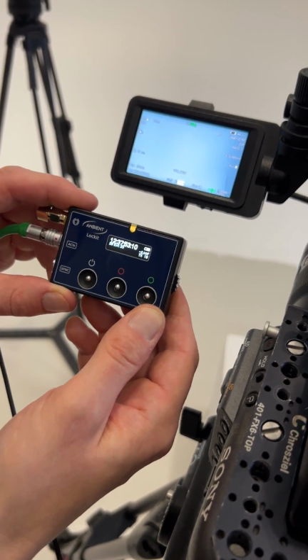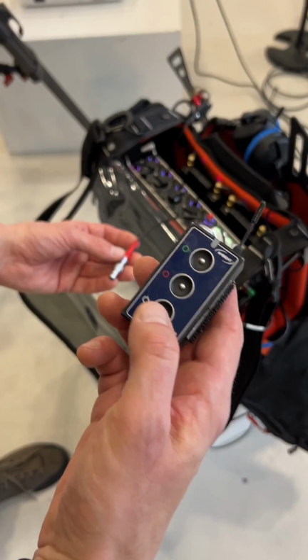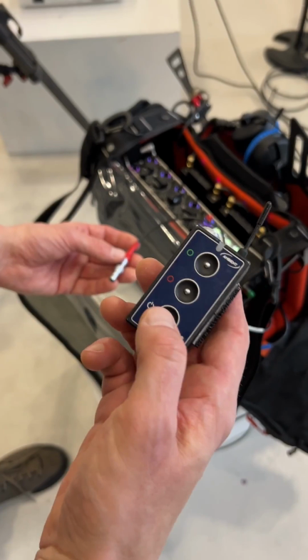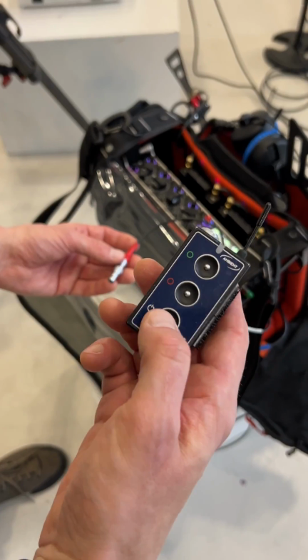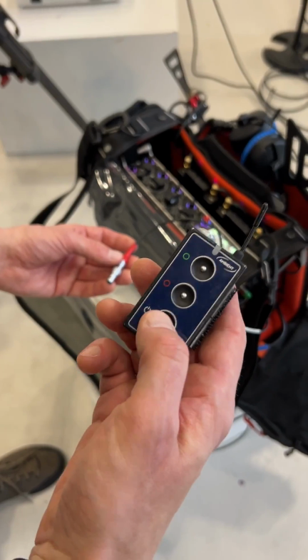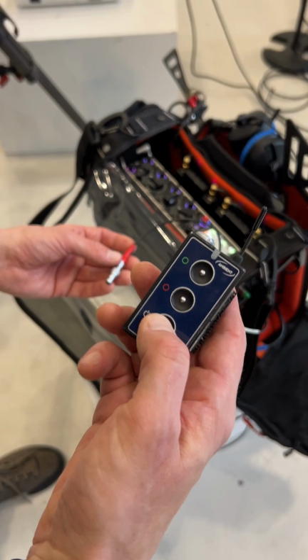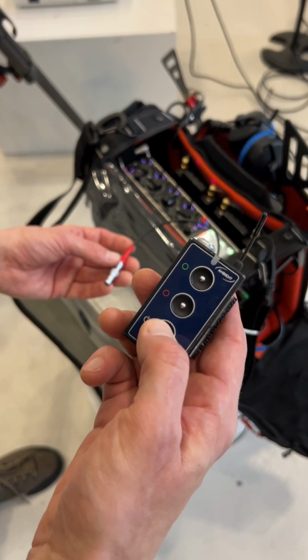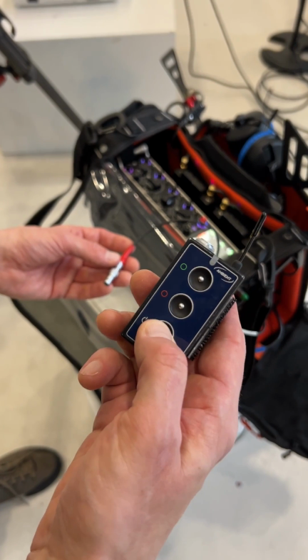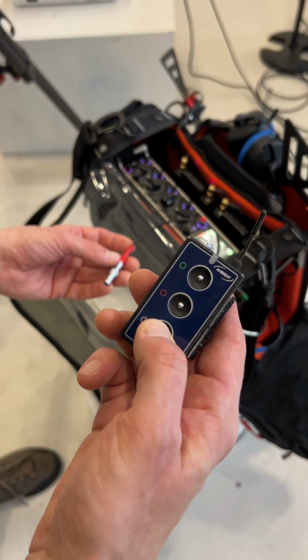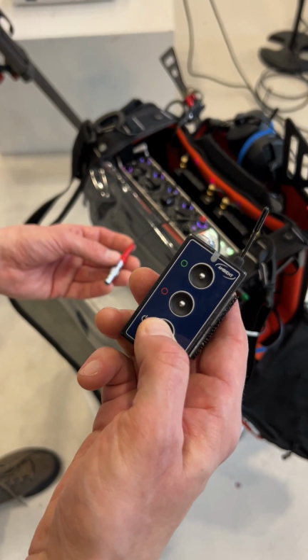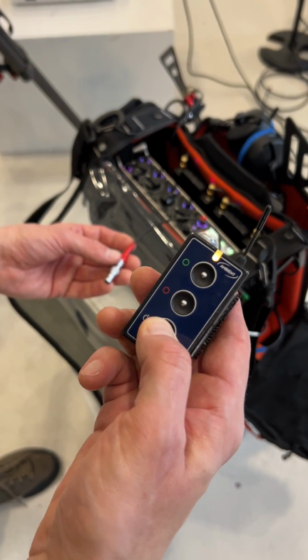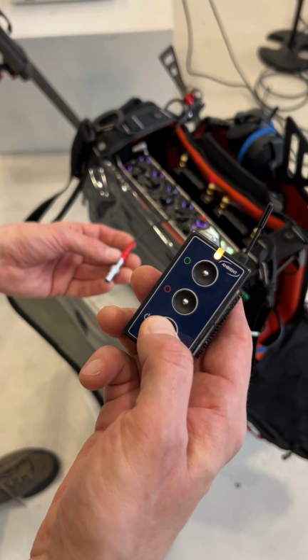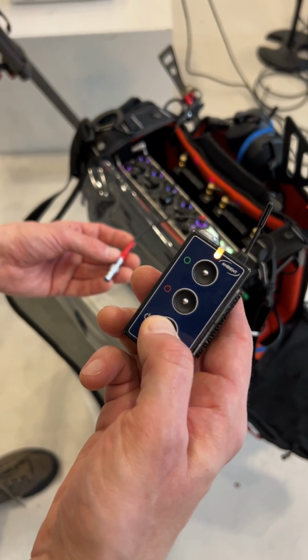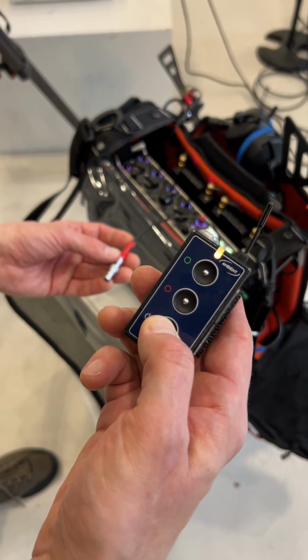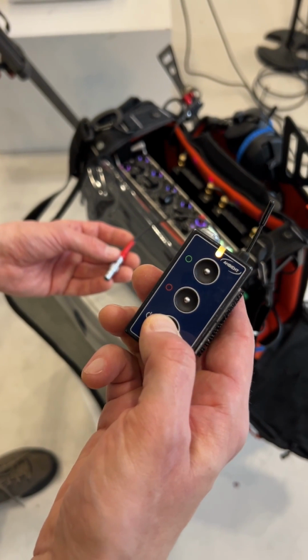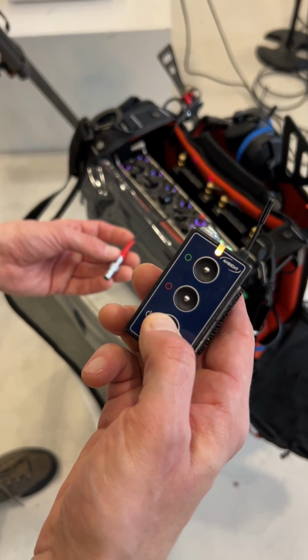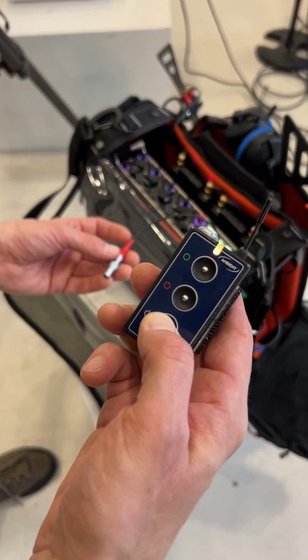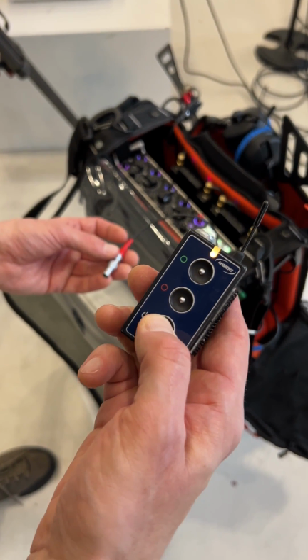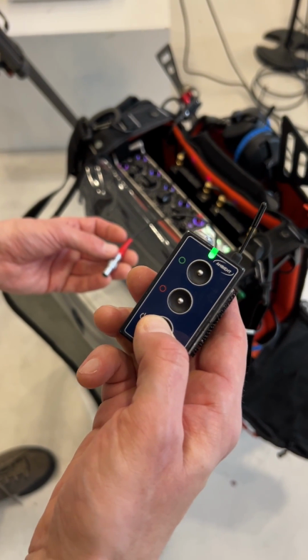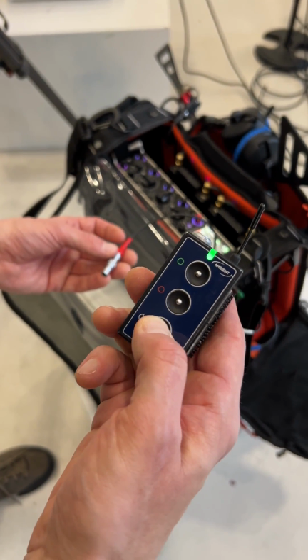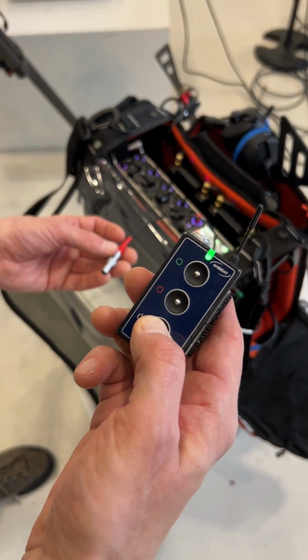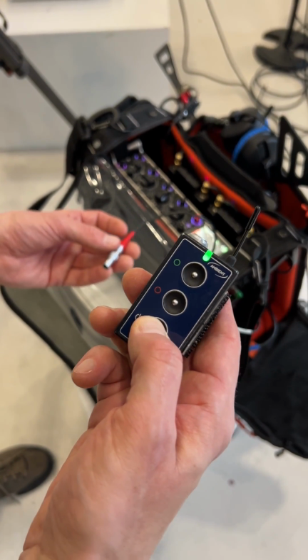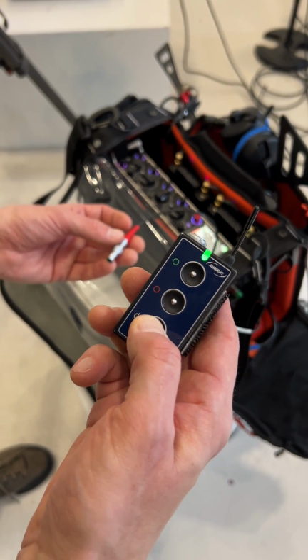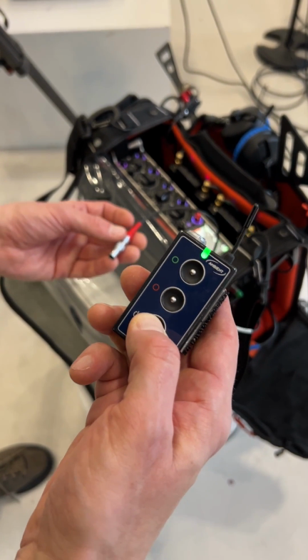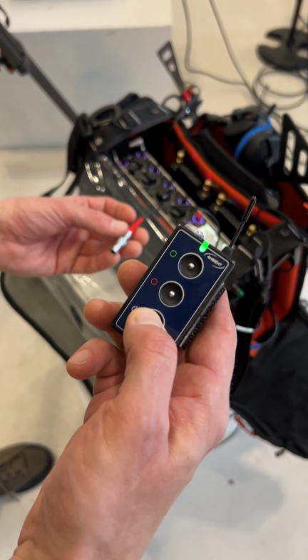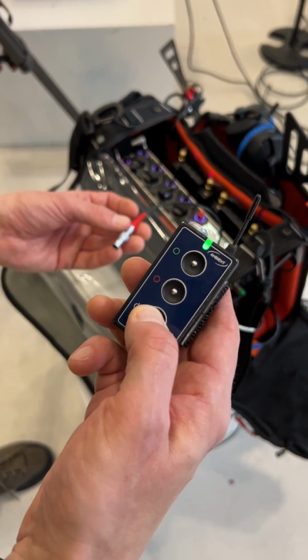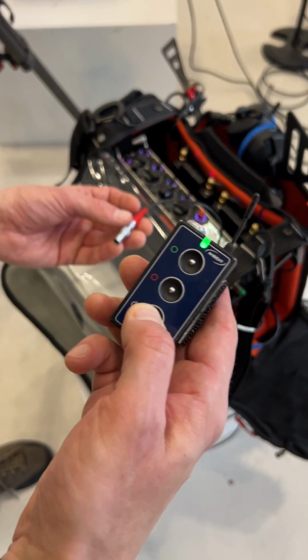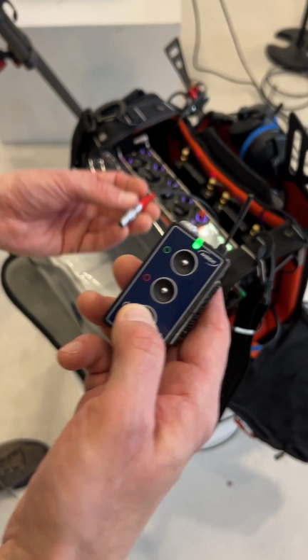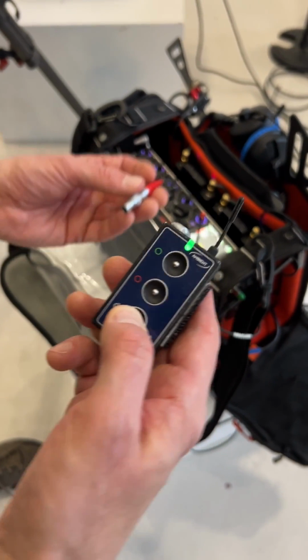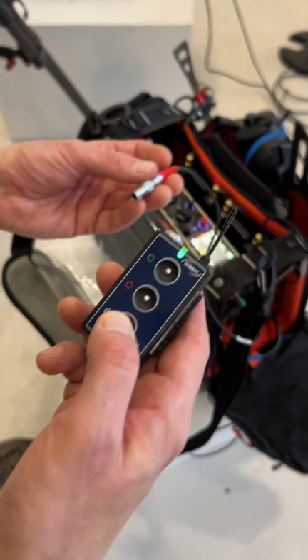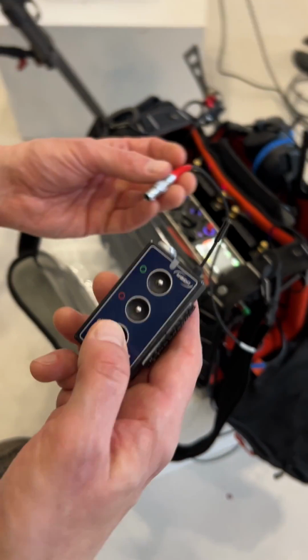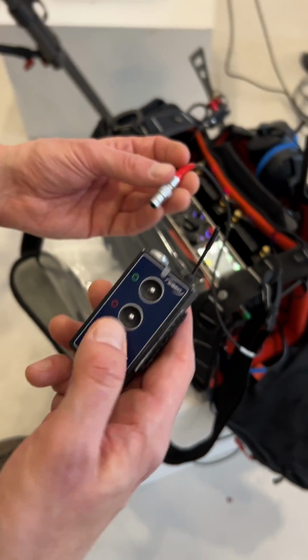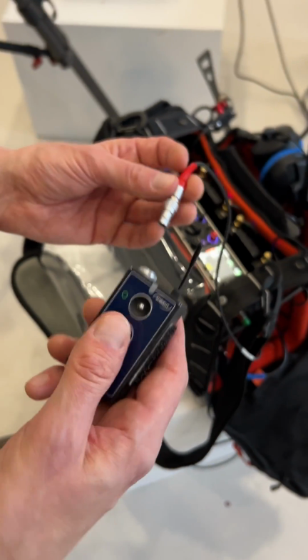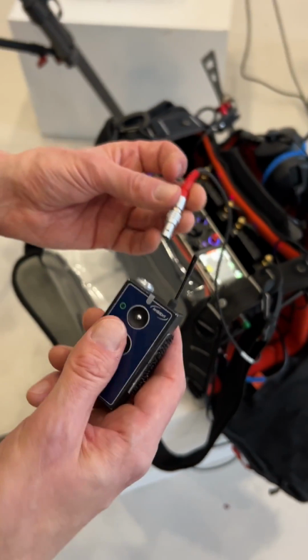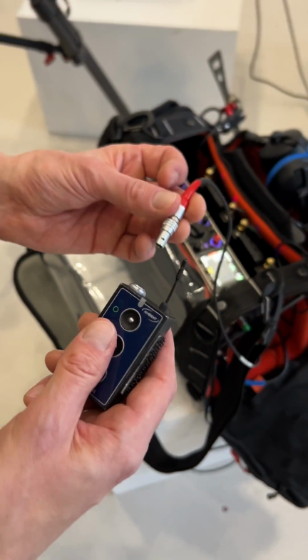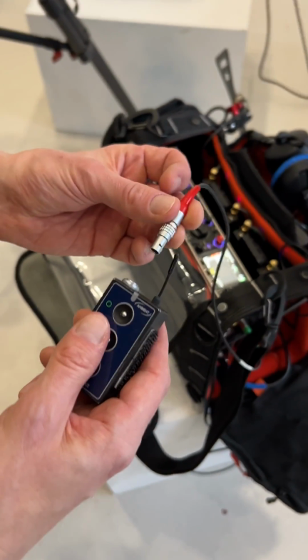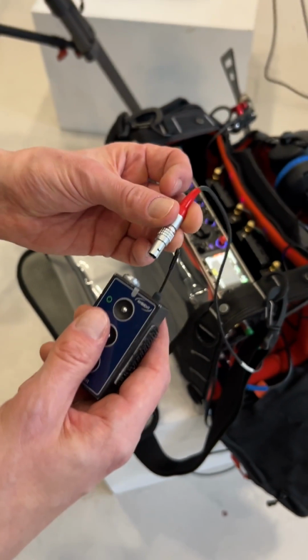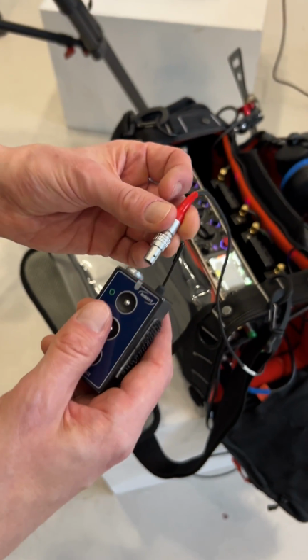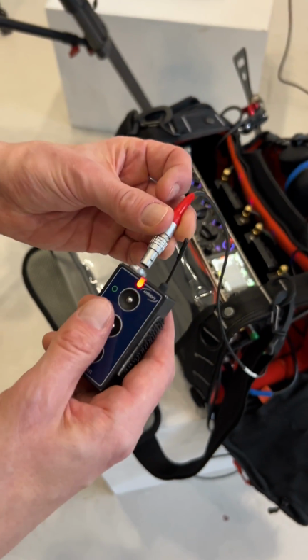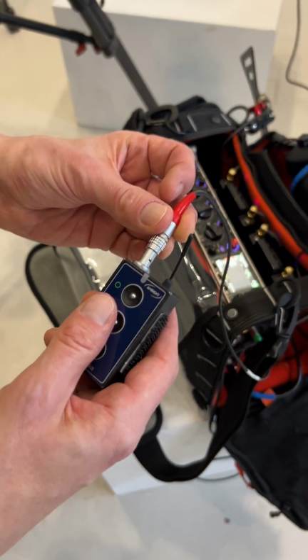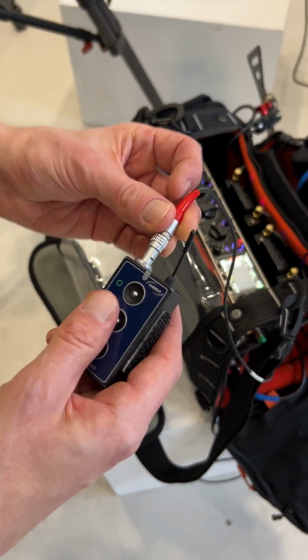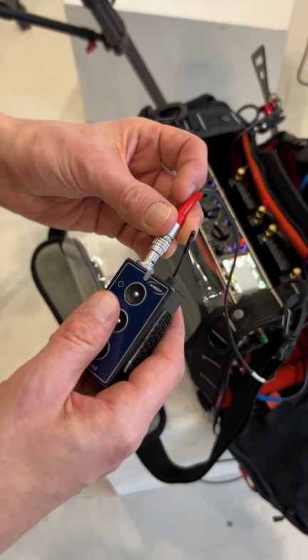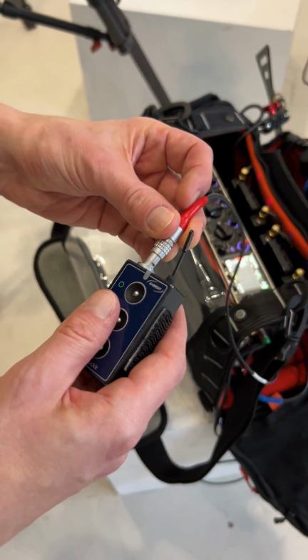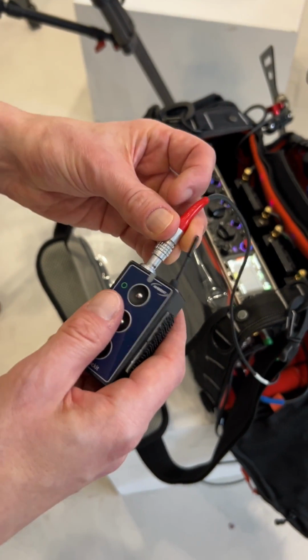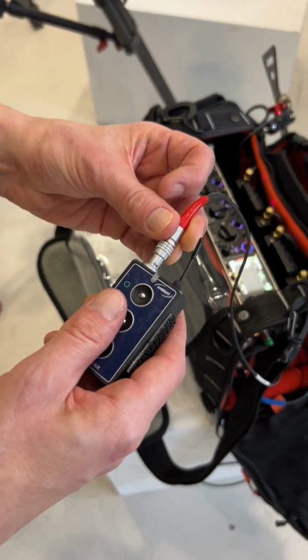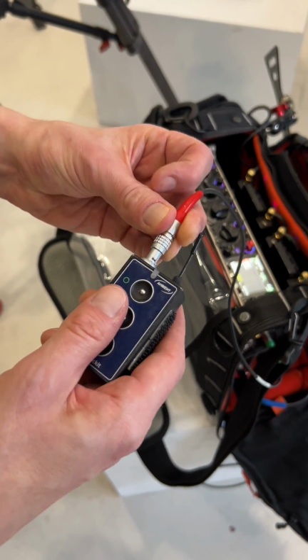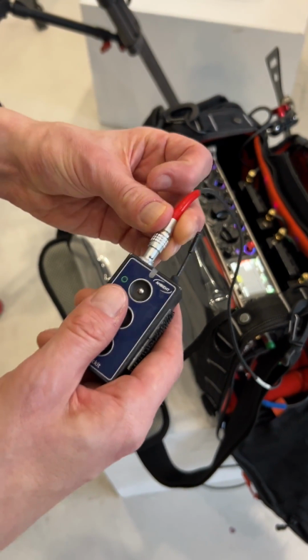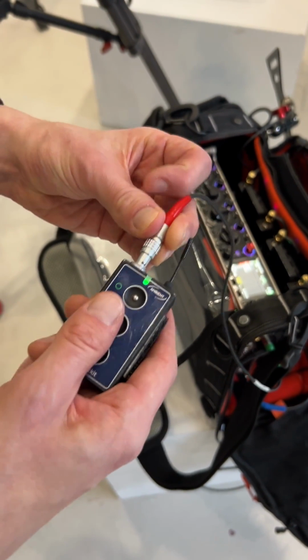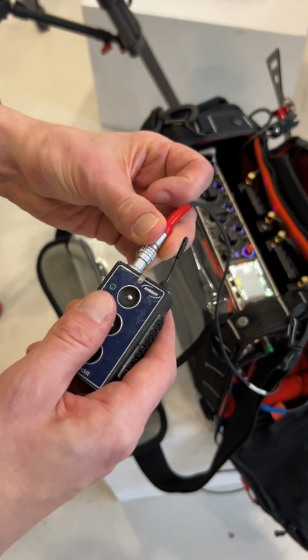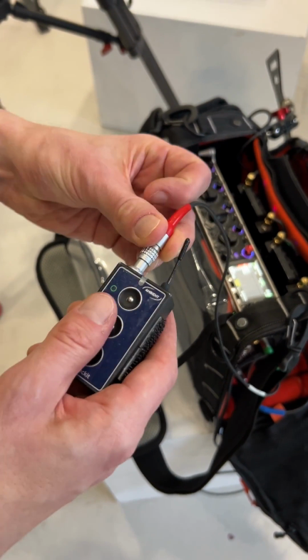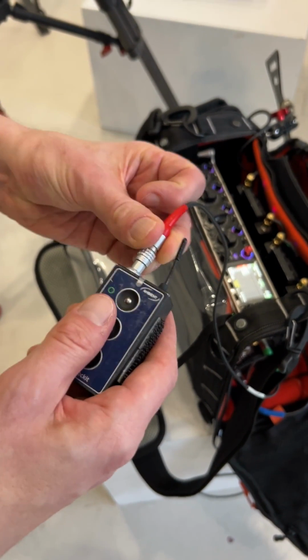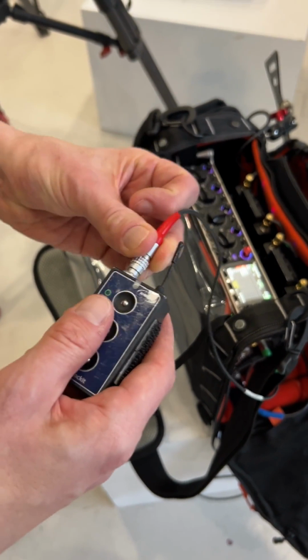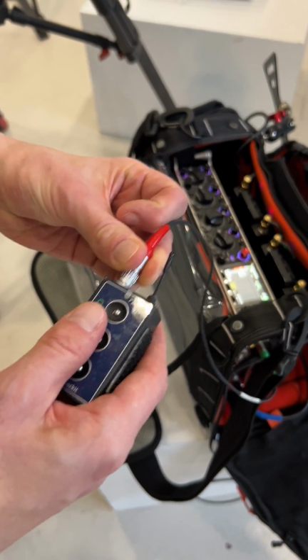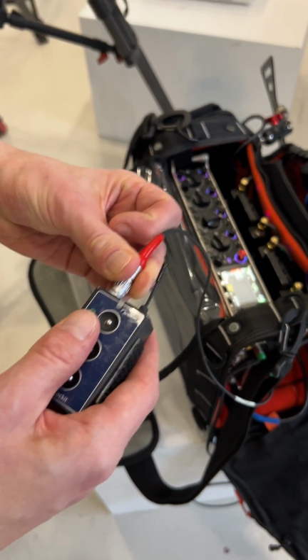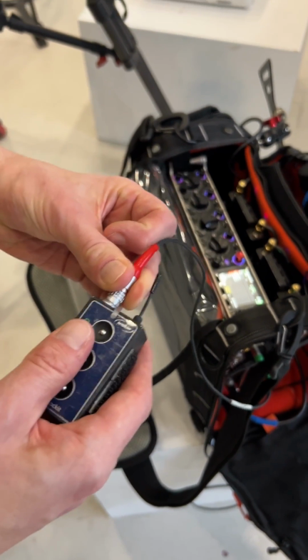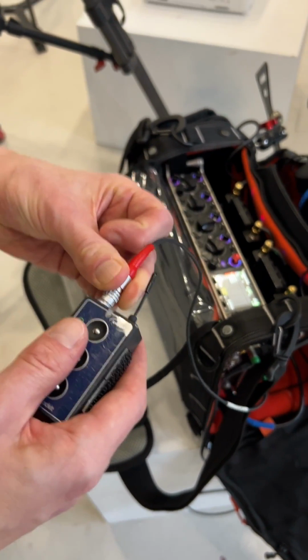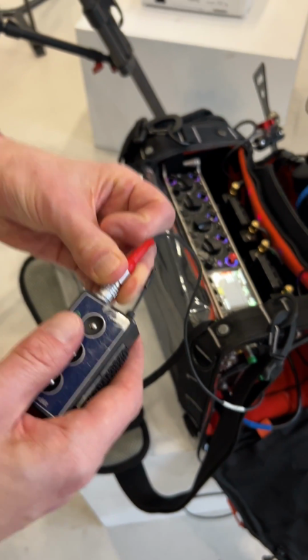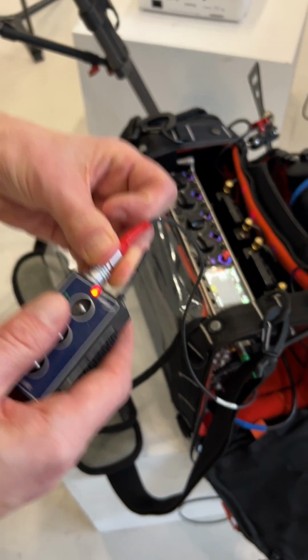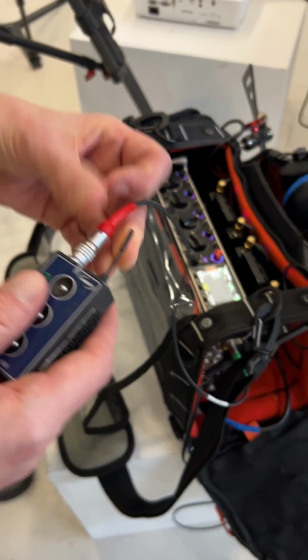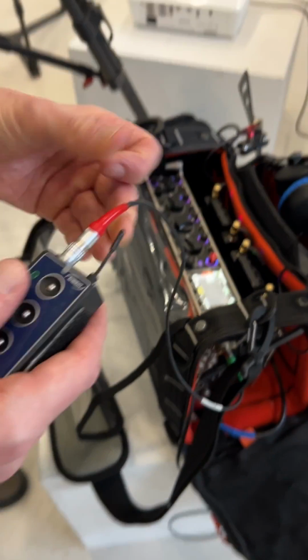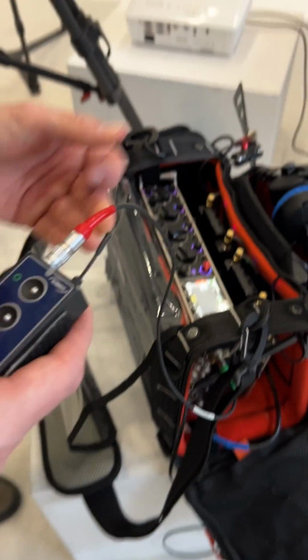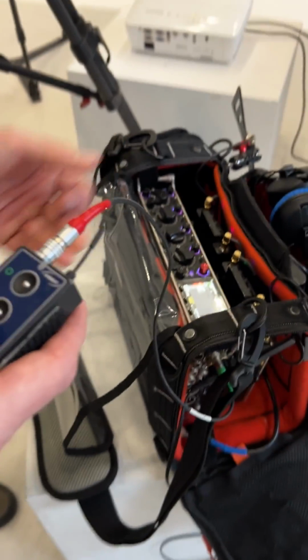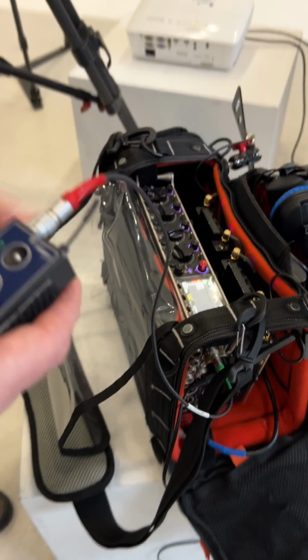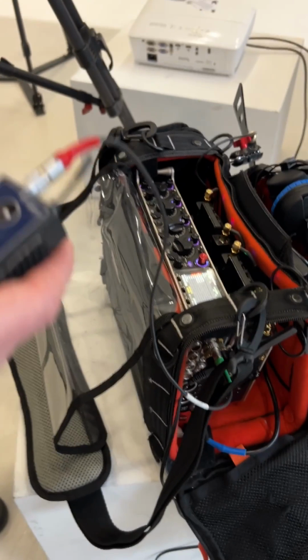Now start the other lockets or nano lockets regularly and connect one of them to the TC-in port of your audio recorder.